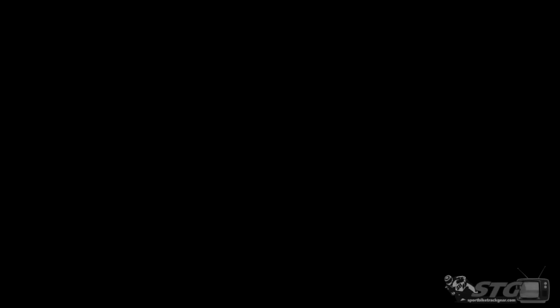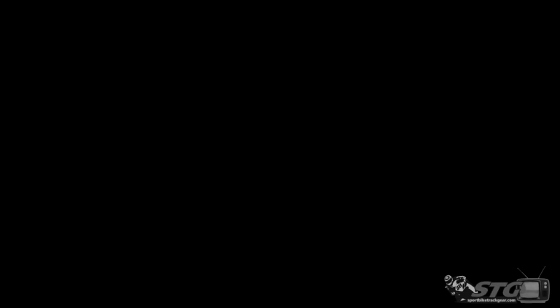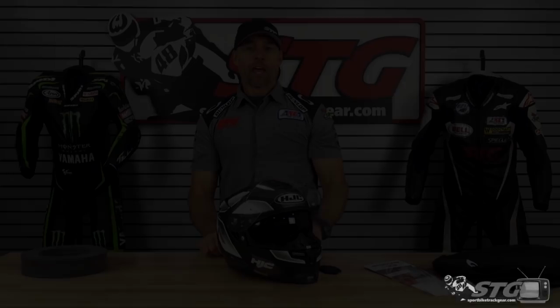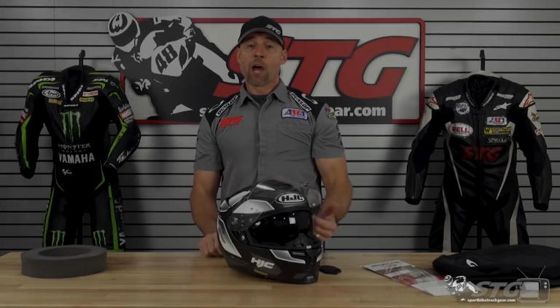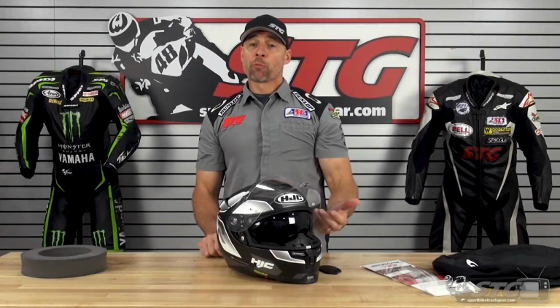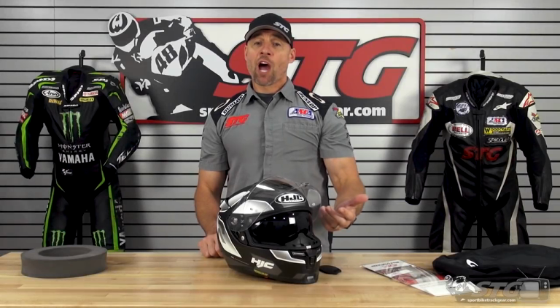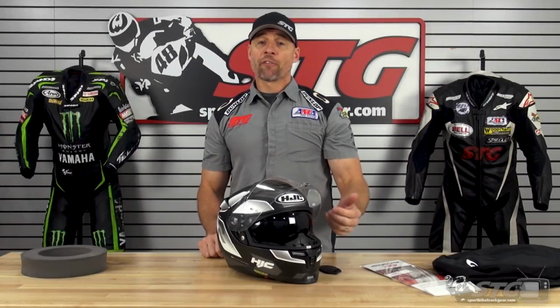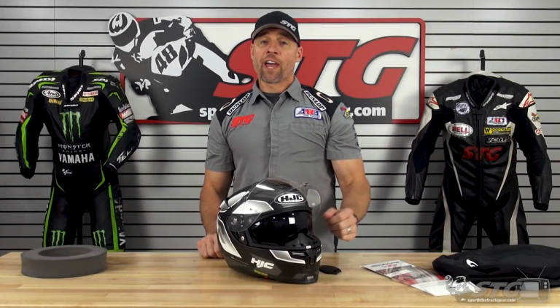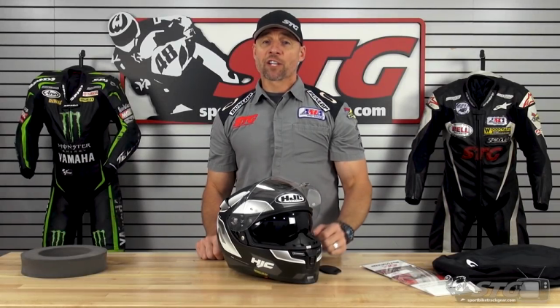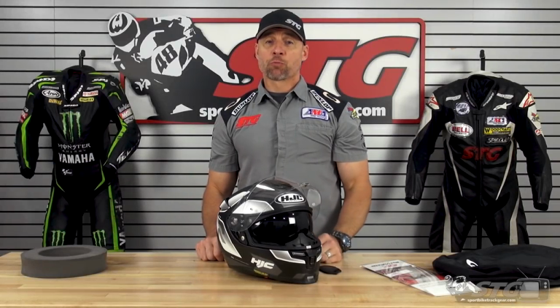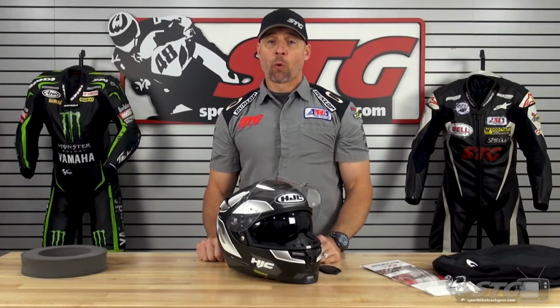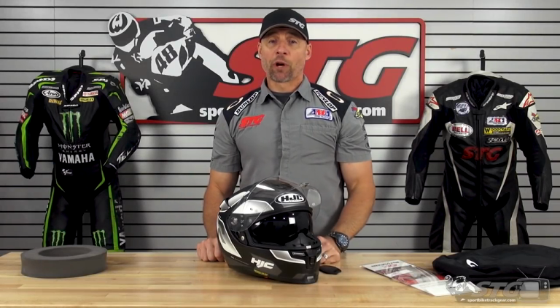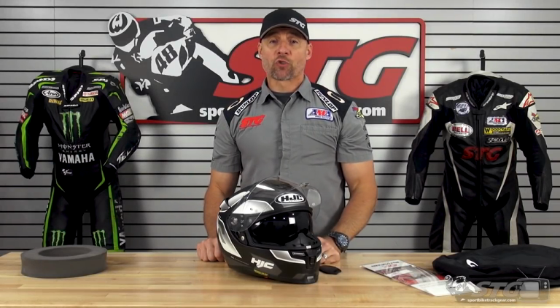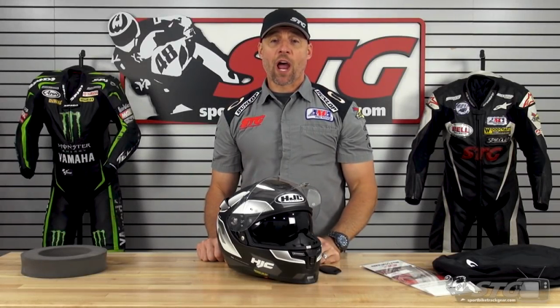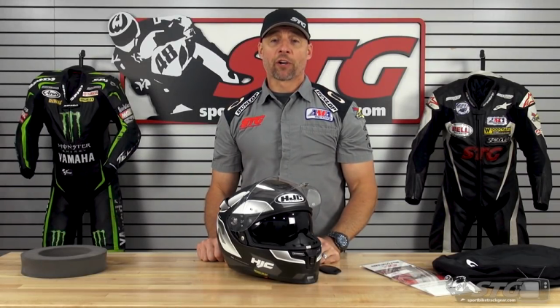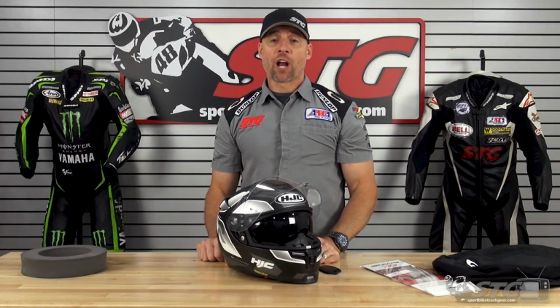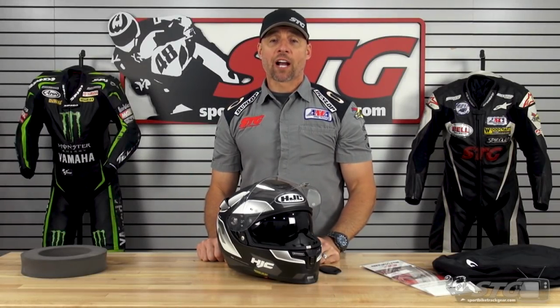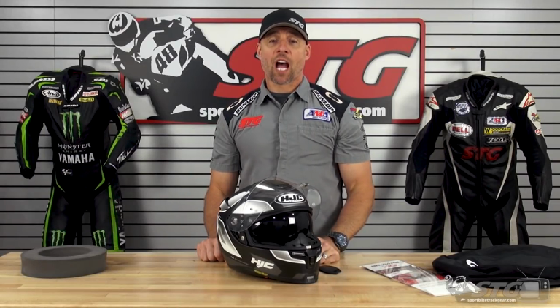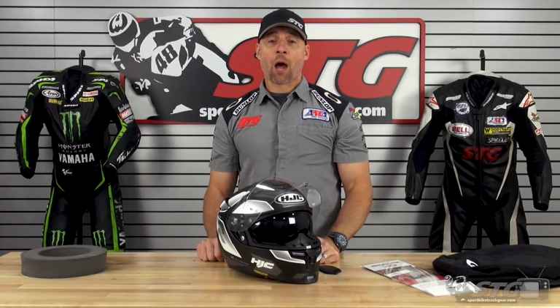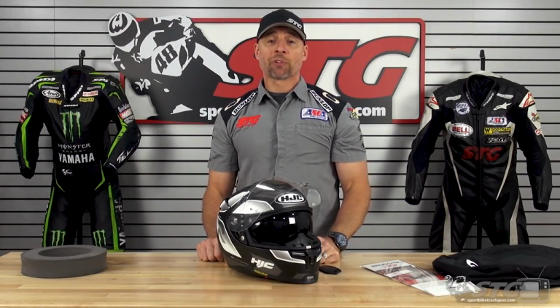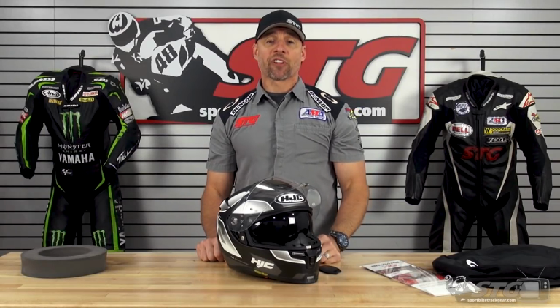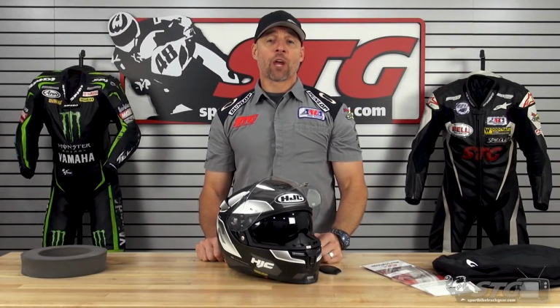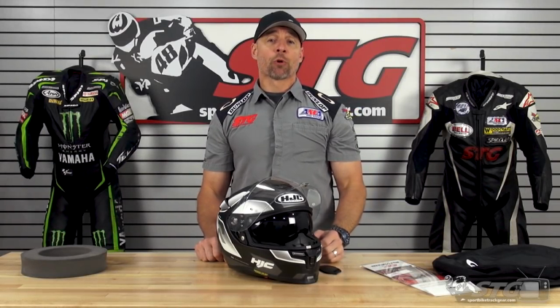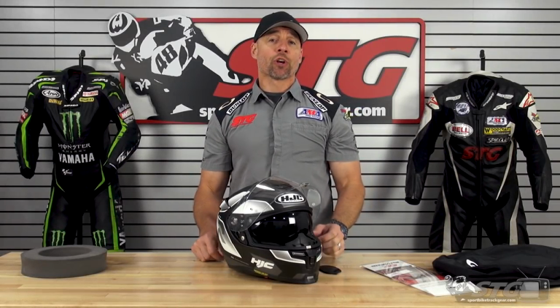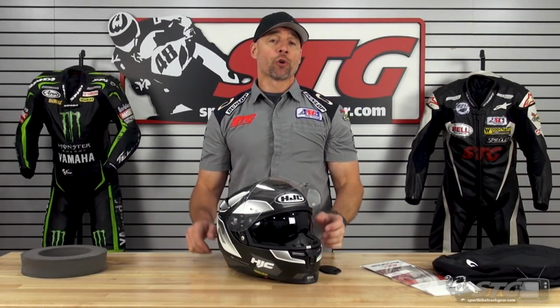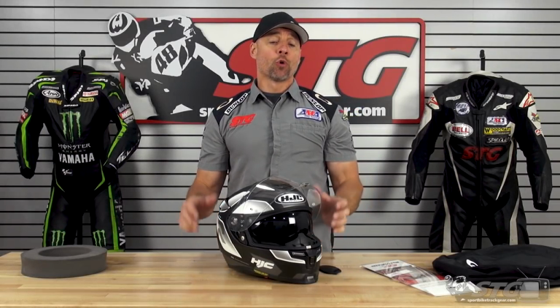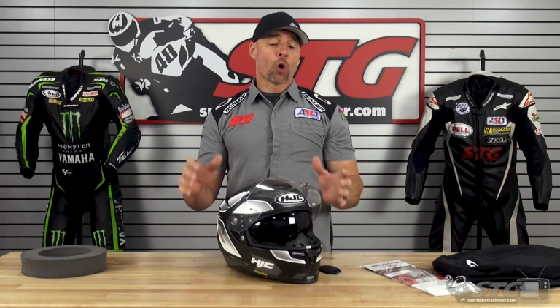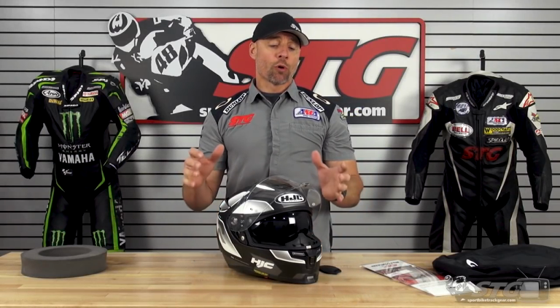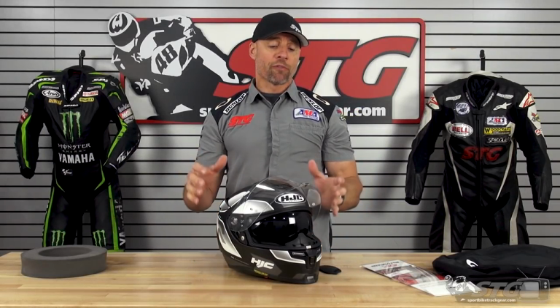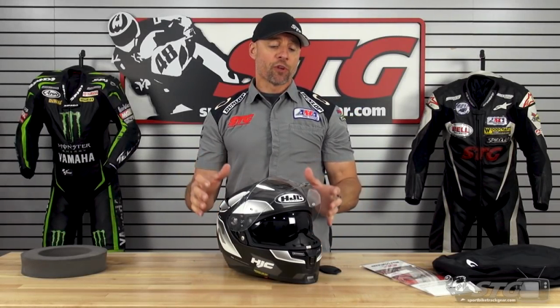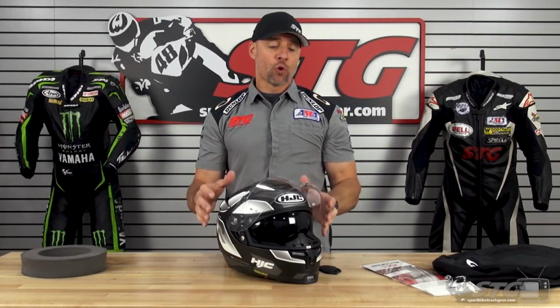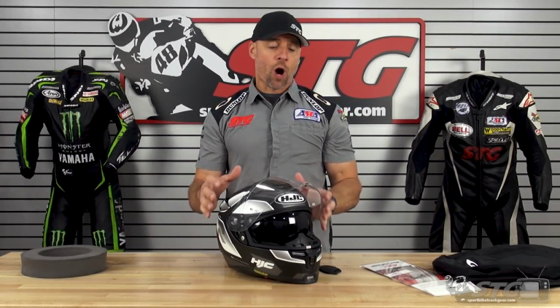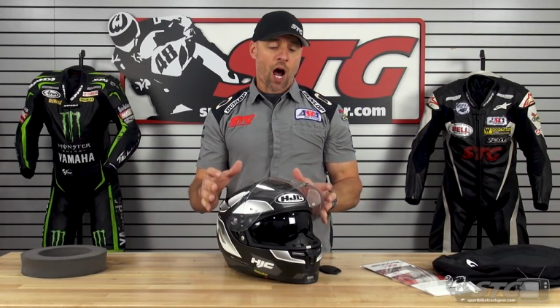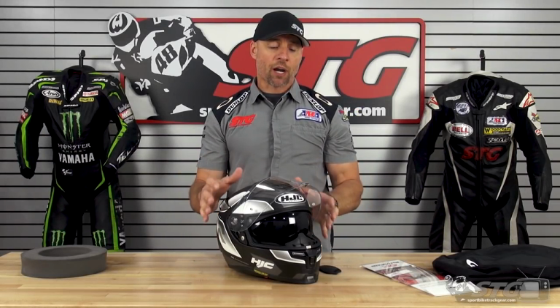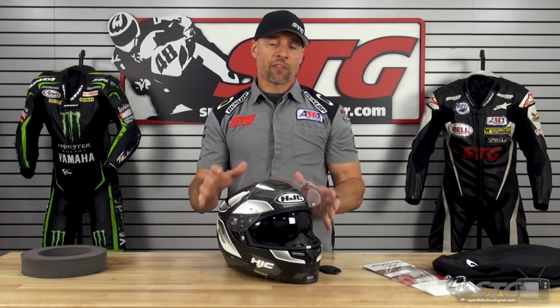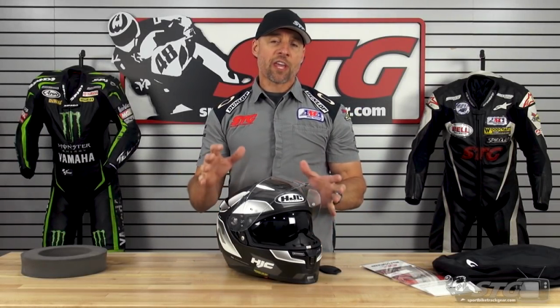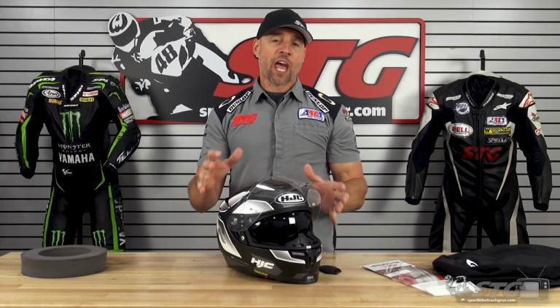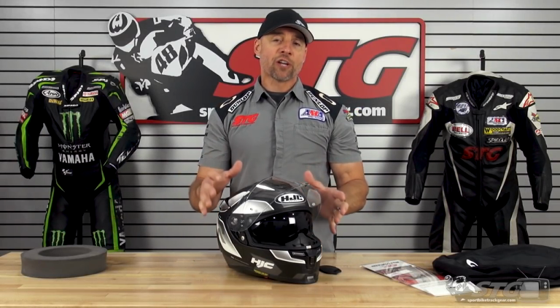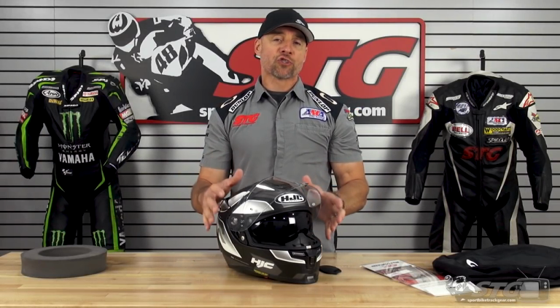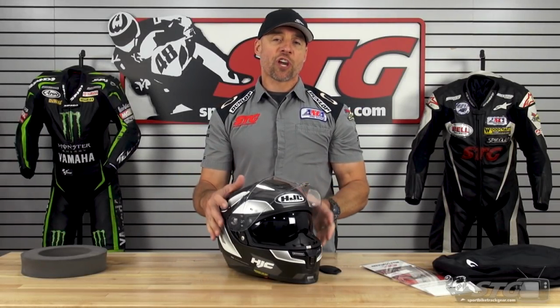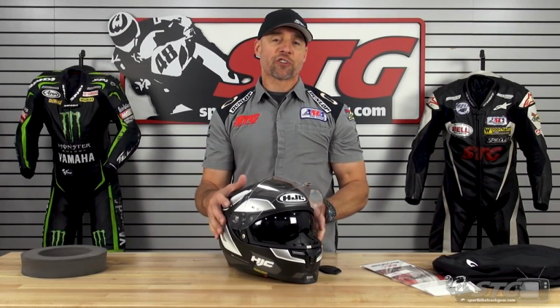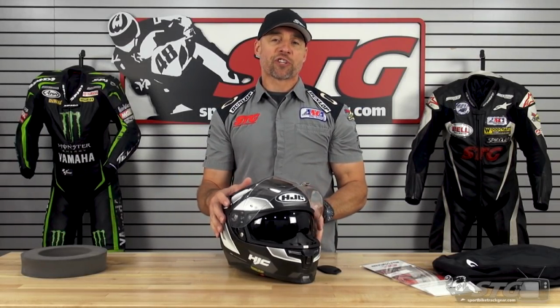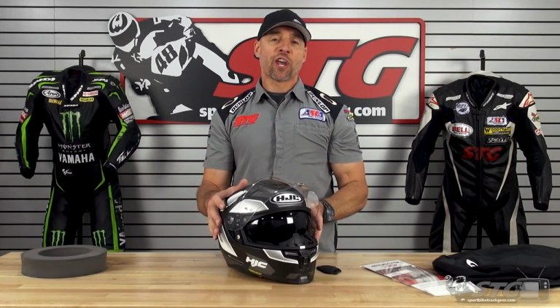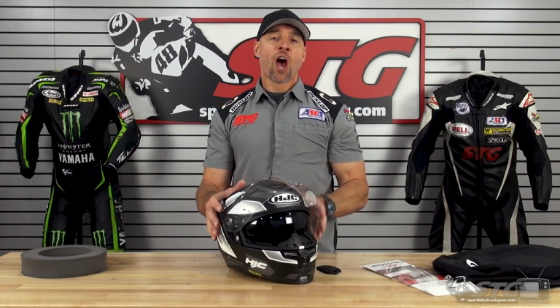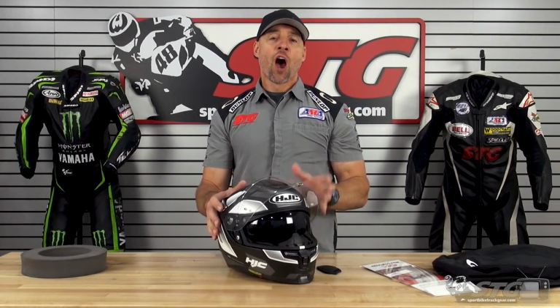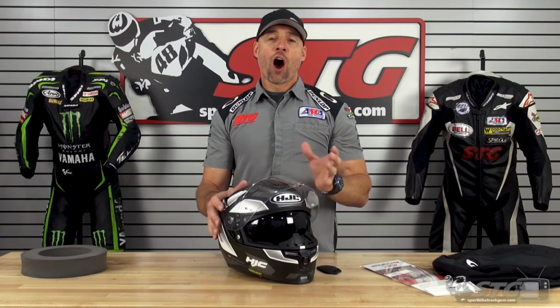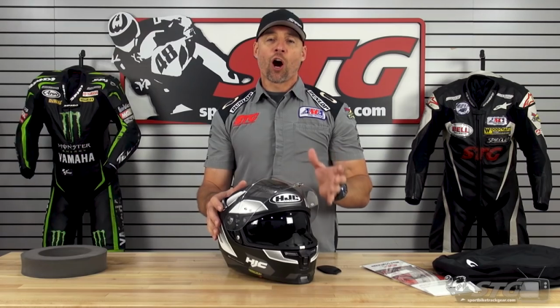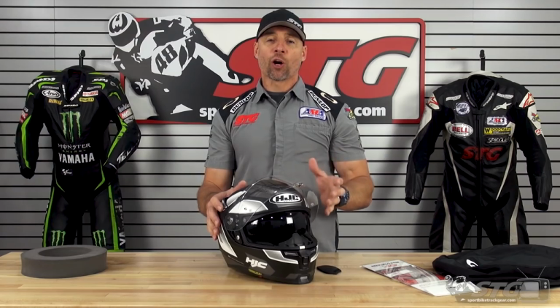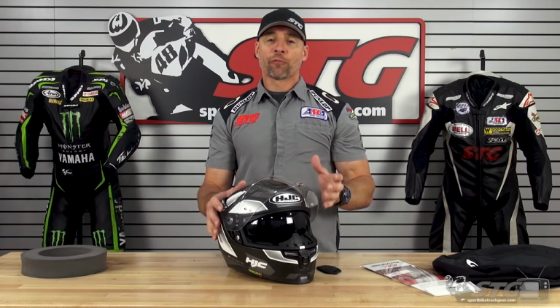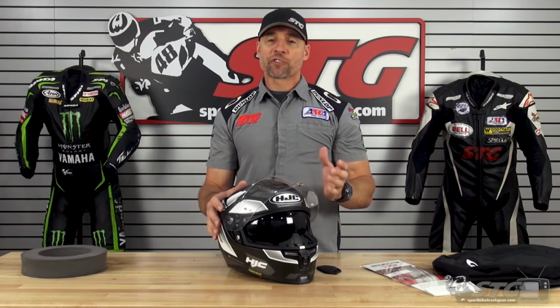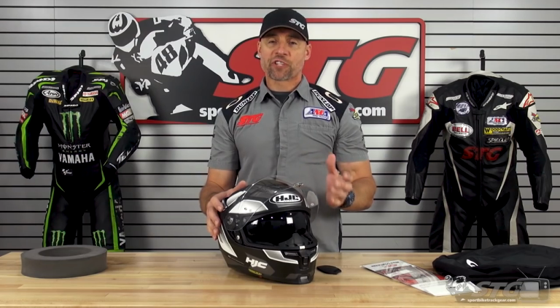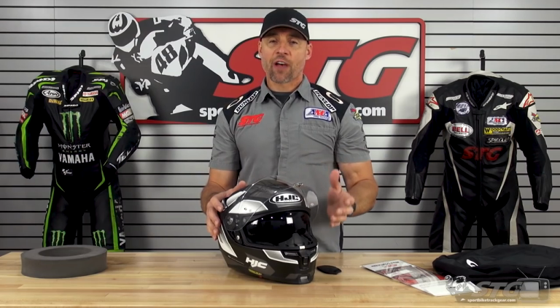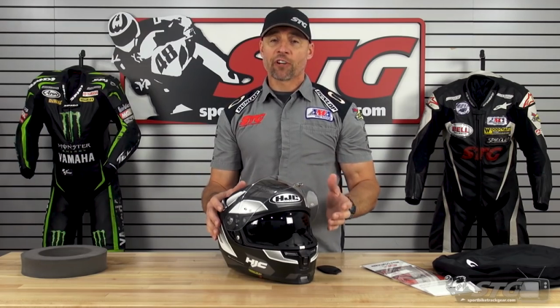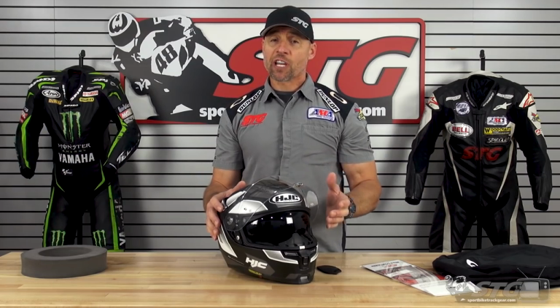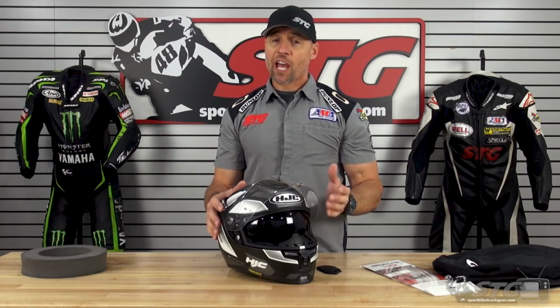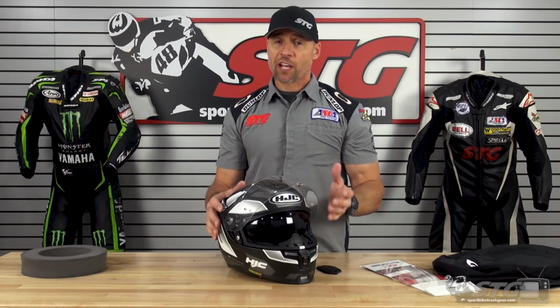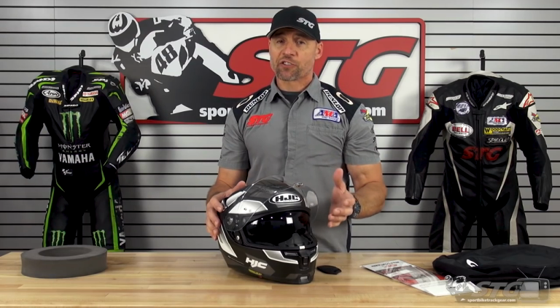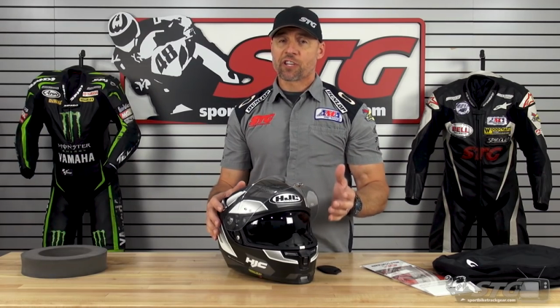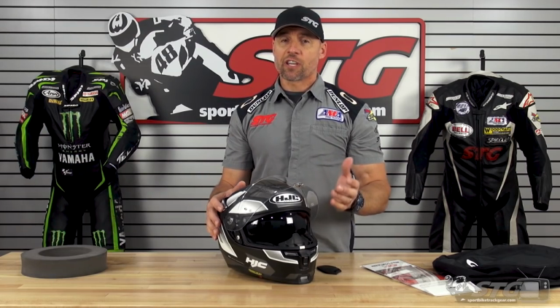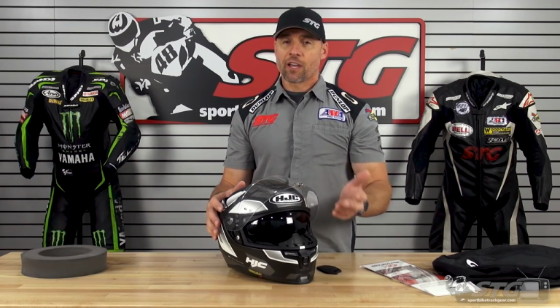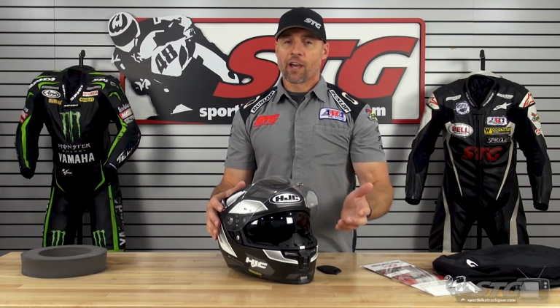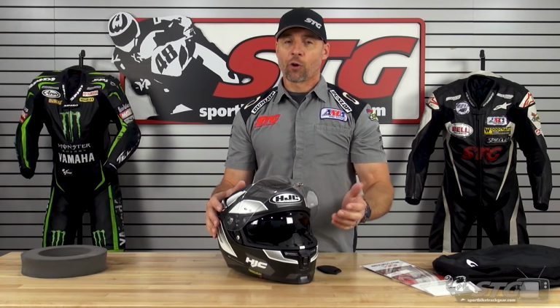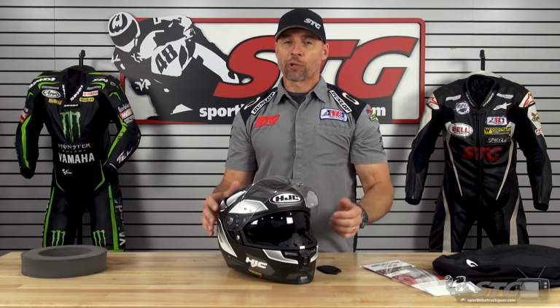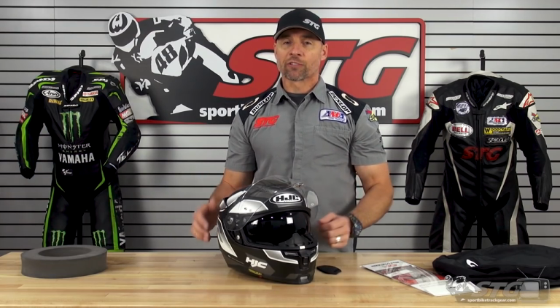Hey, I'm Brian Vance from Sportbiketrackhere.com, and today we're going to do a review on the HJC ARFA 70 ST Helmet.